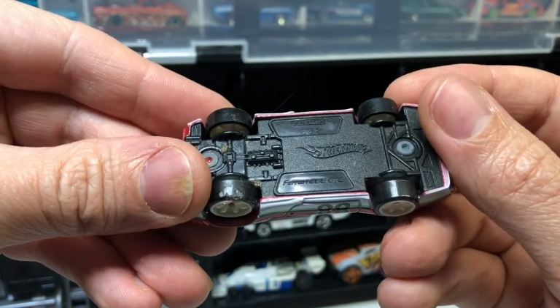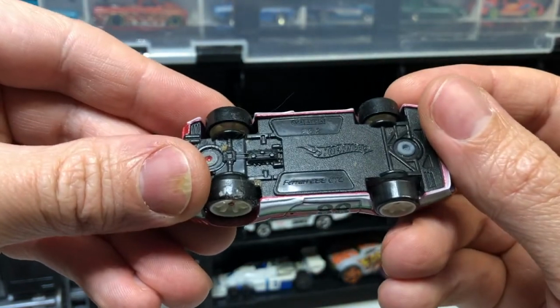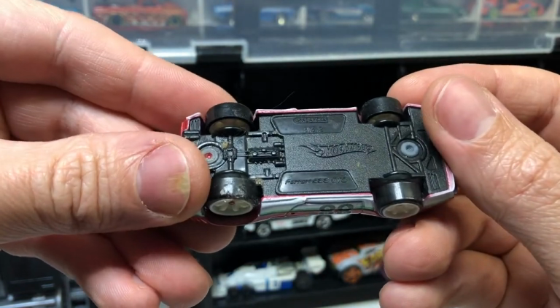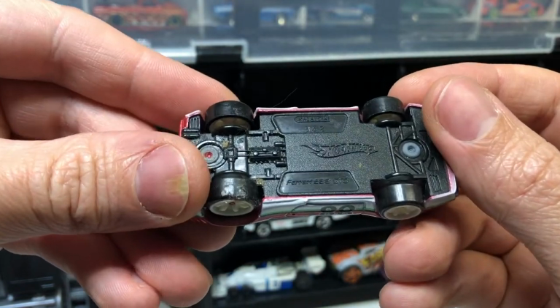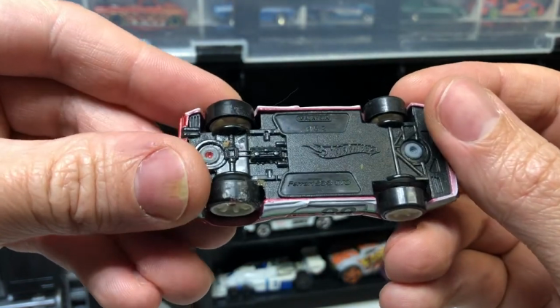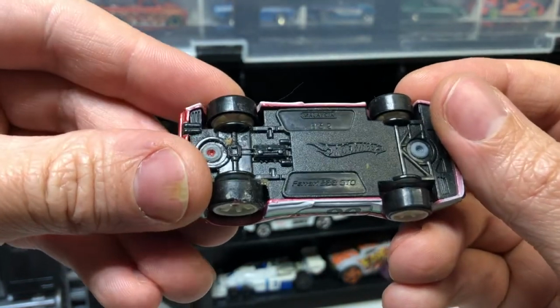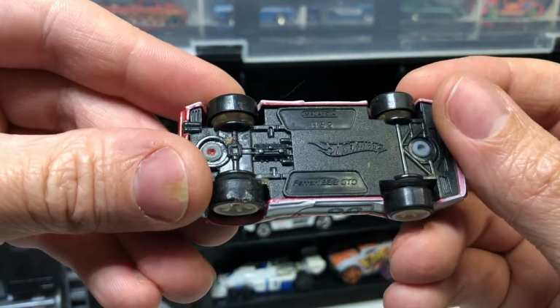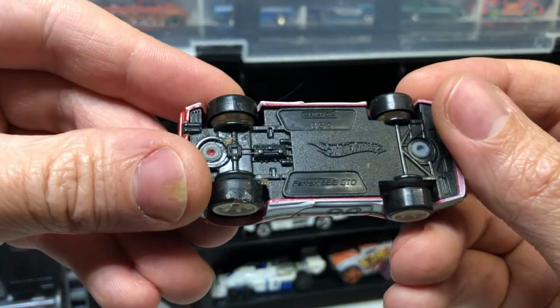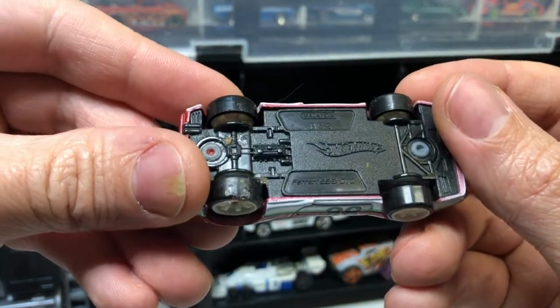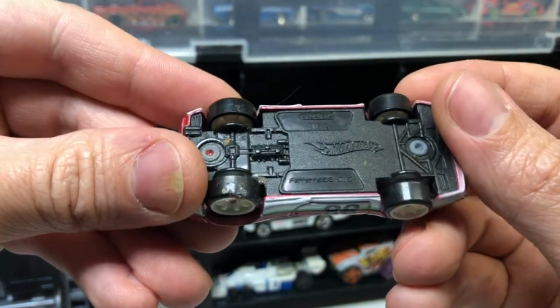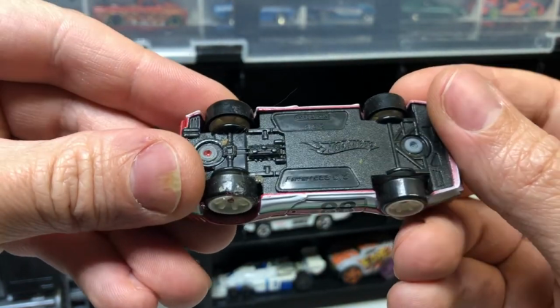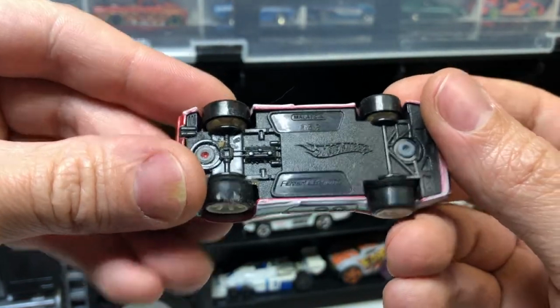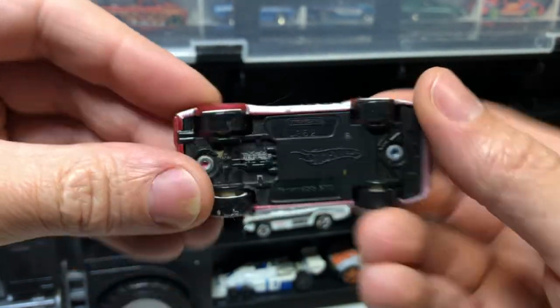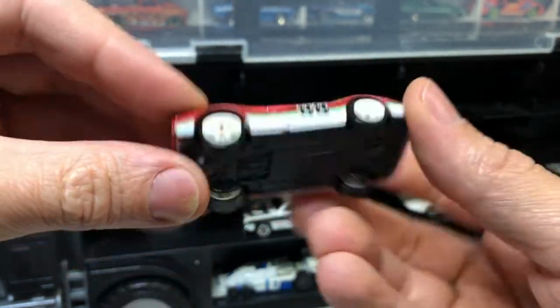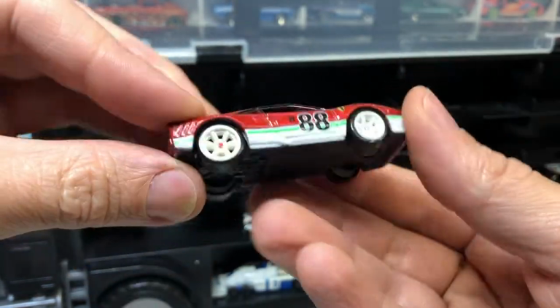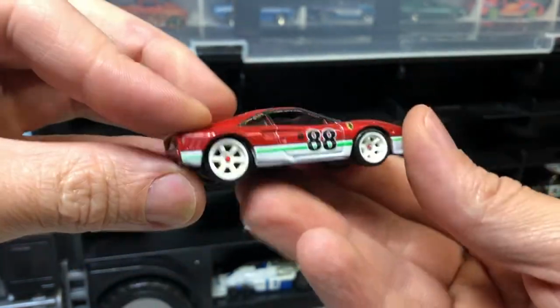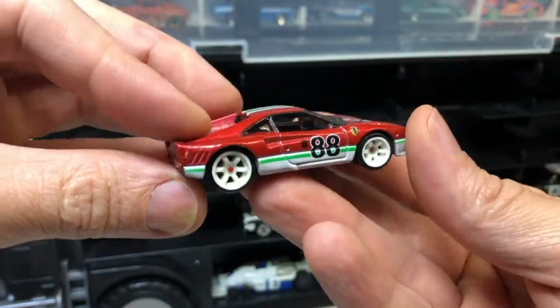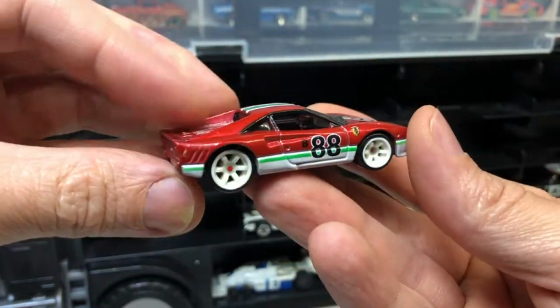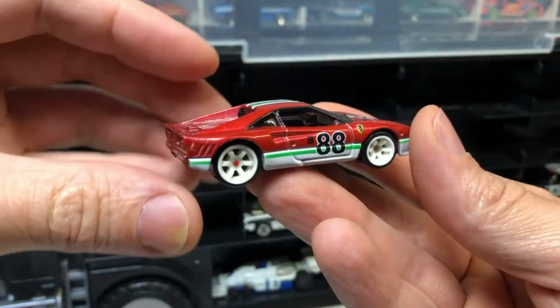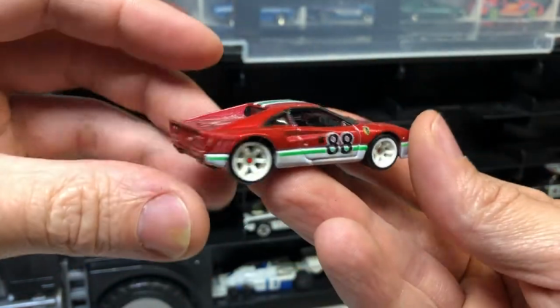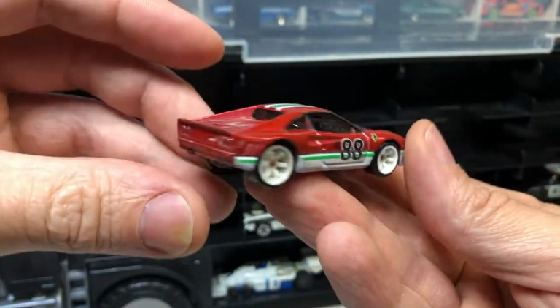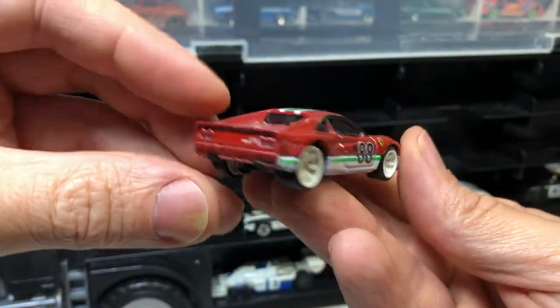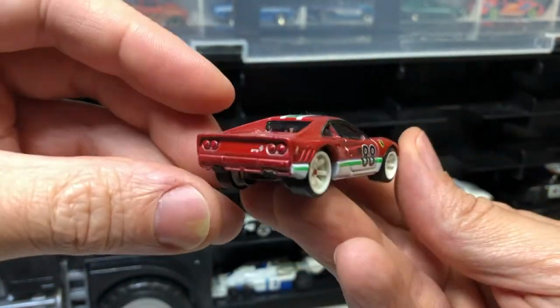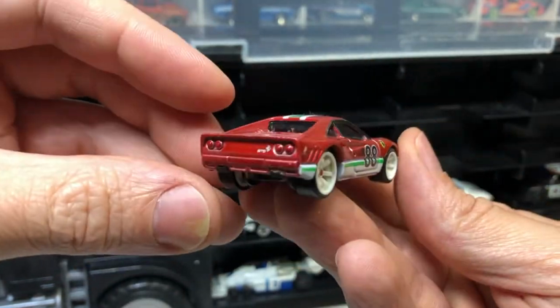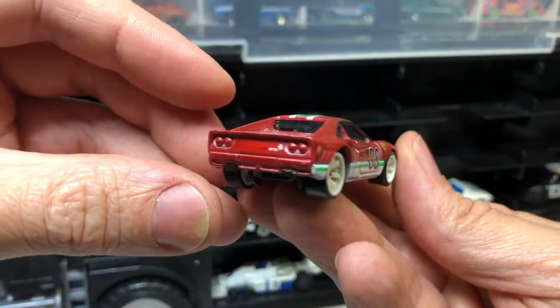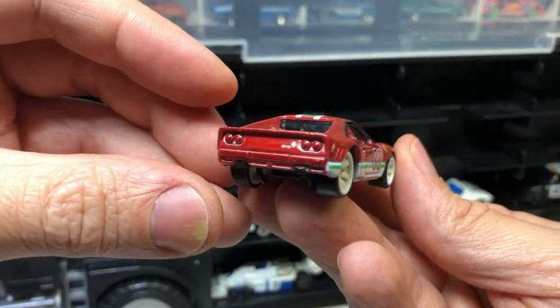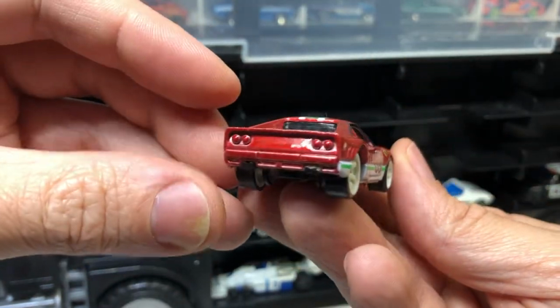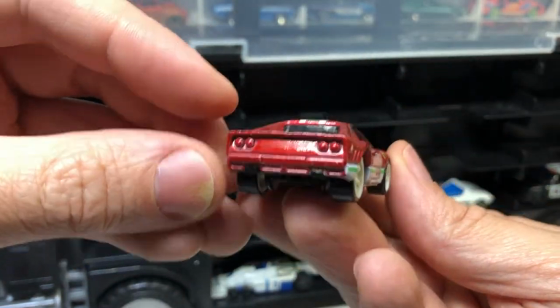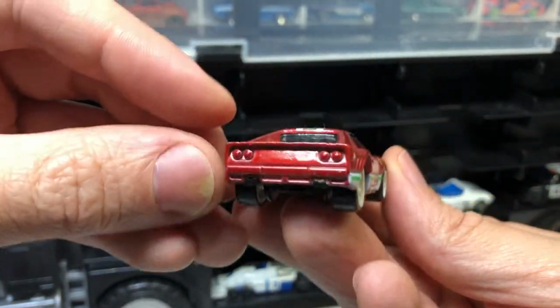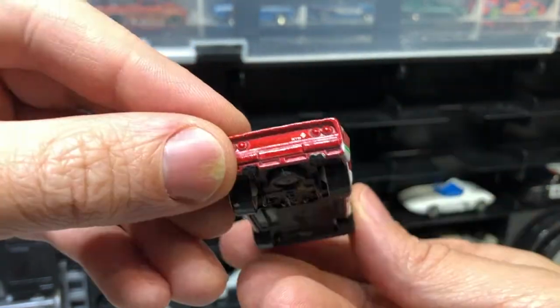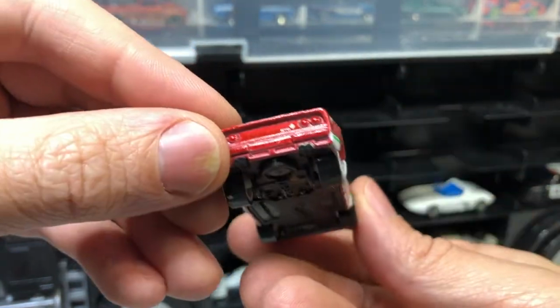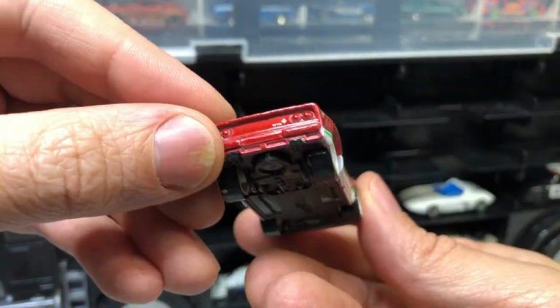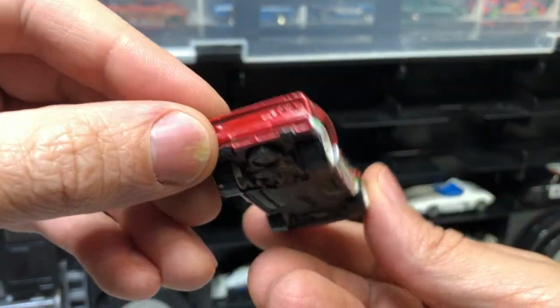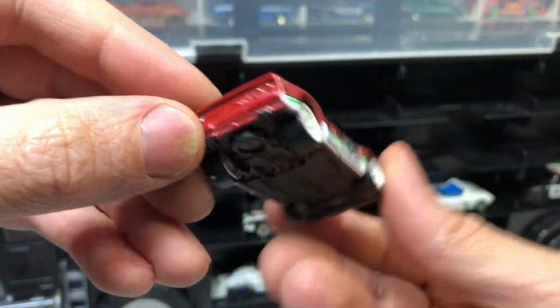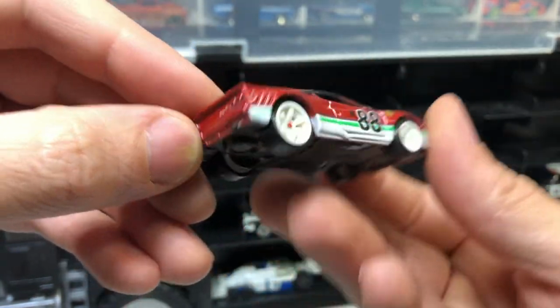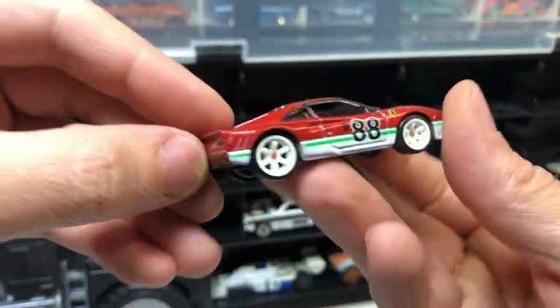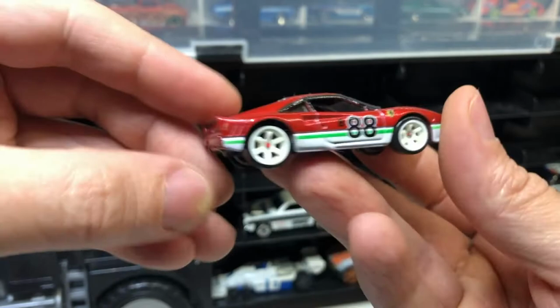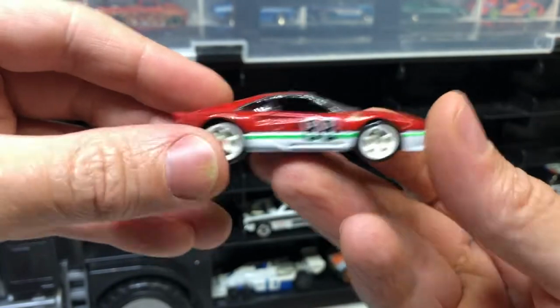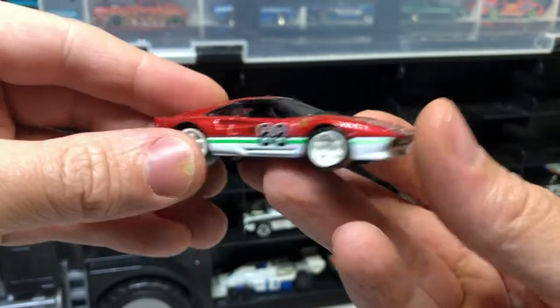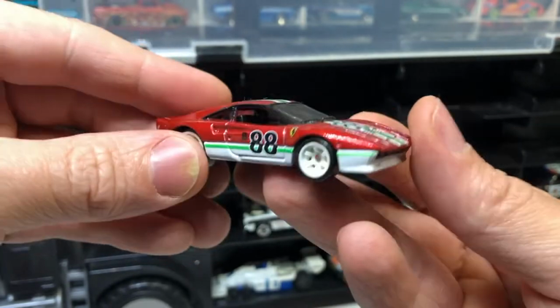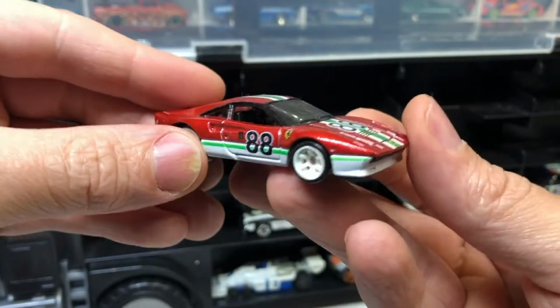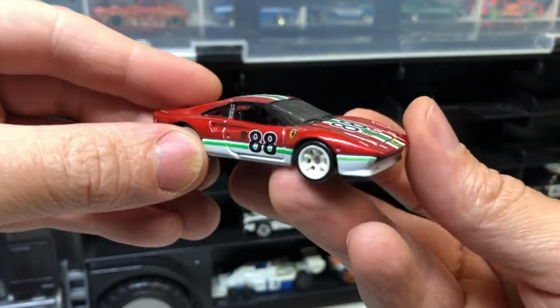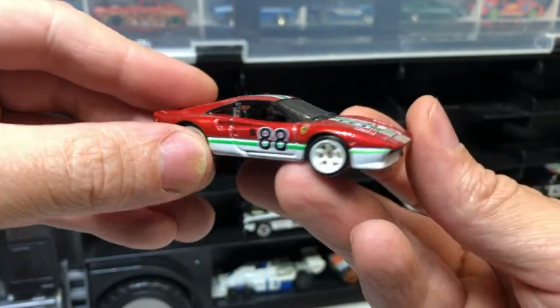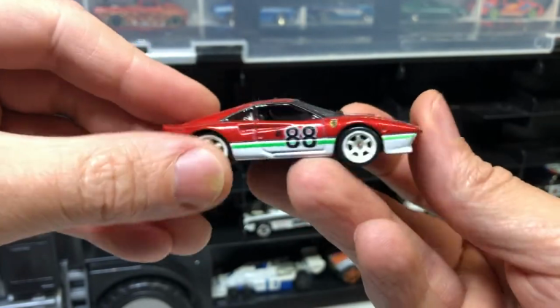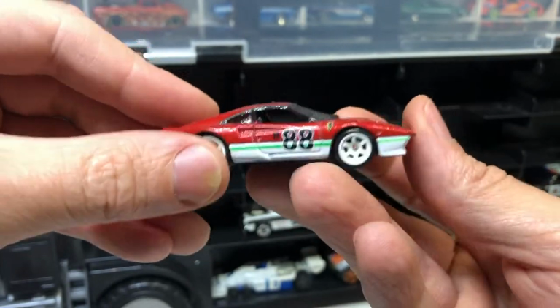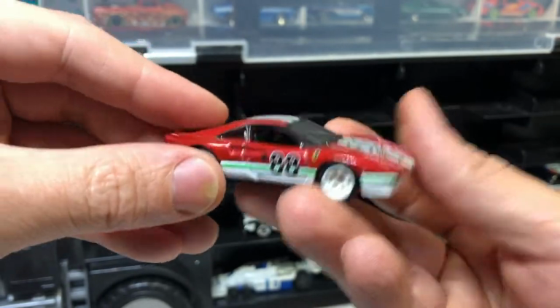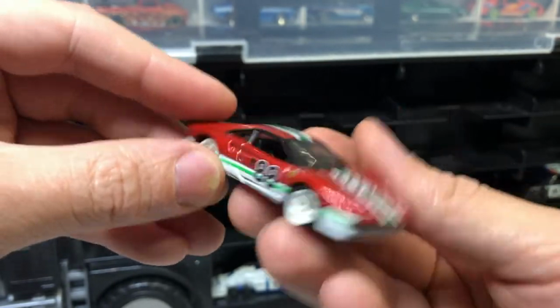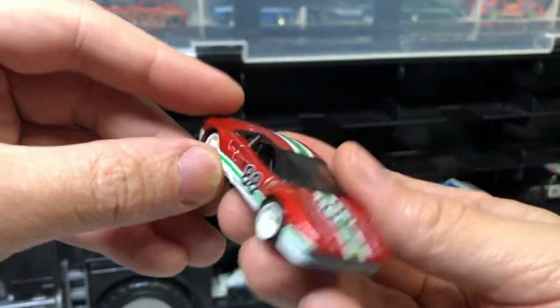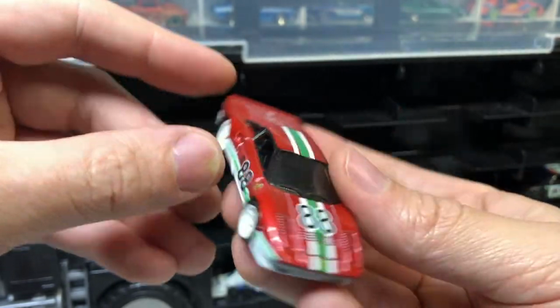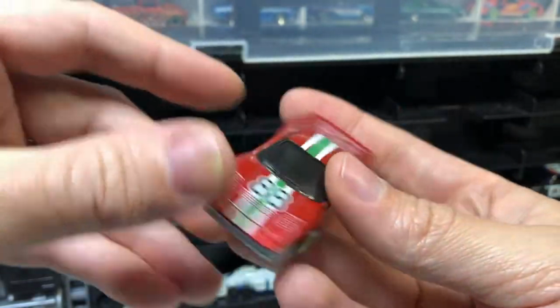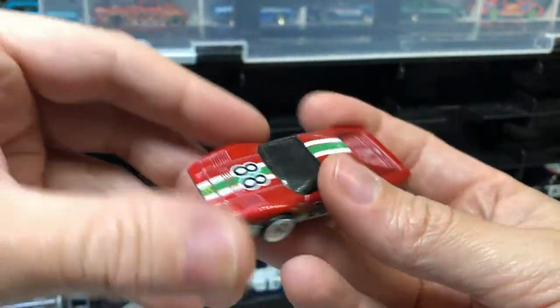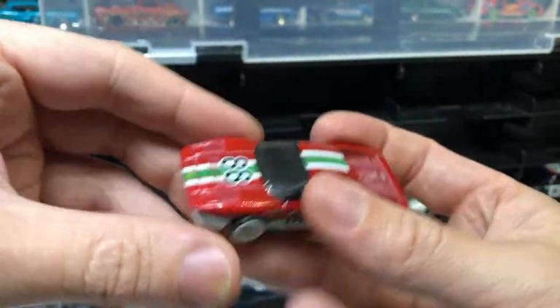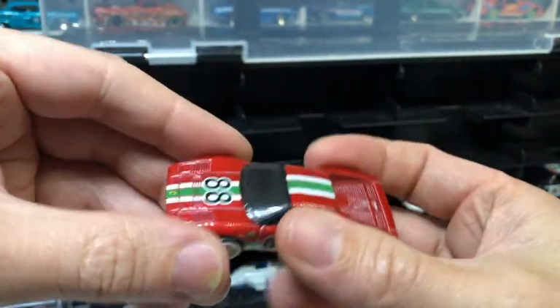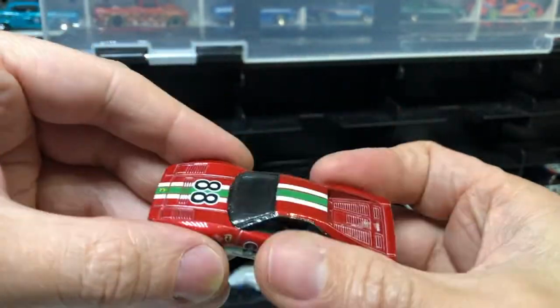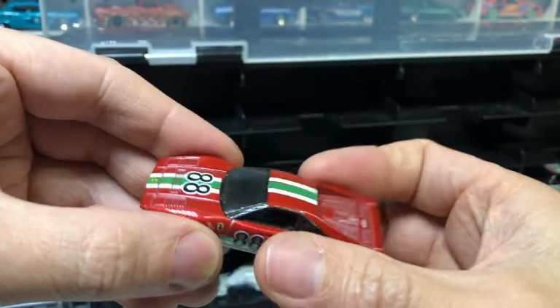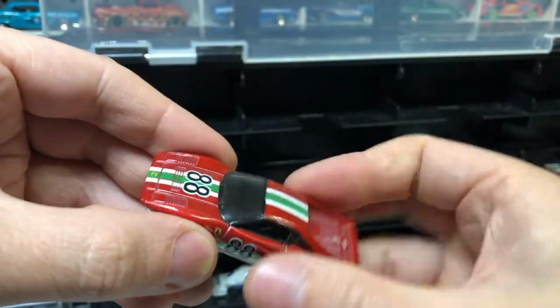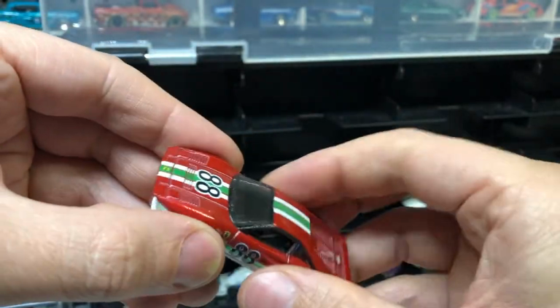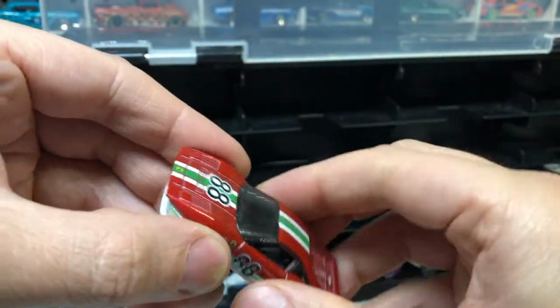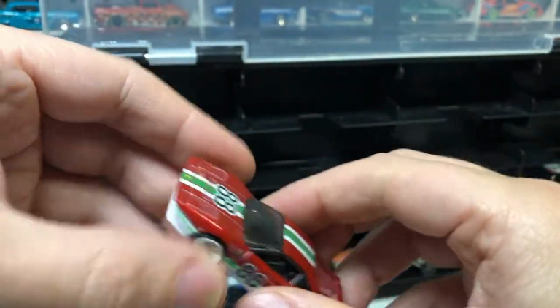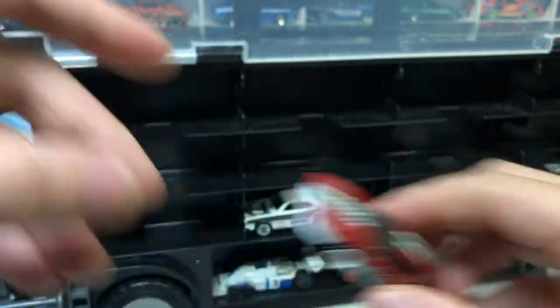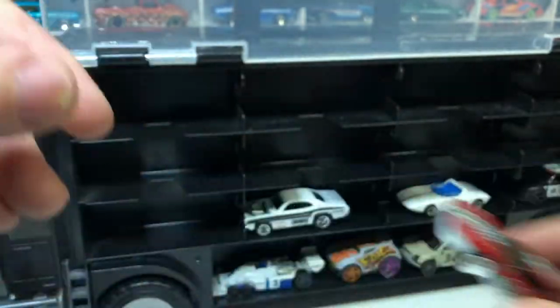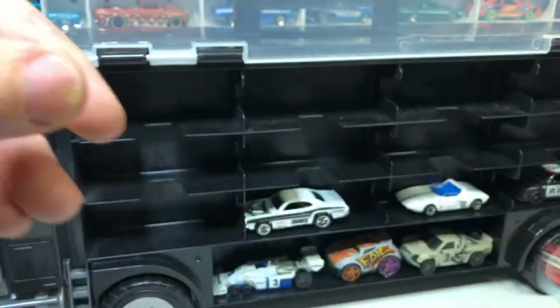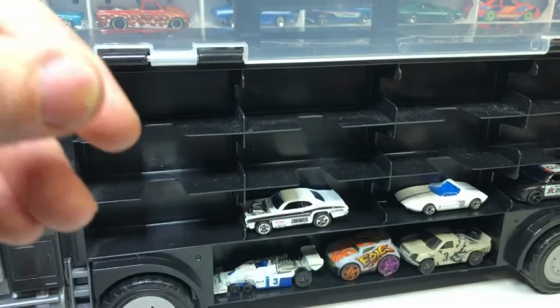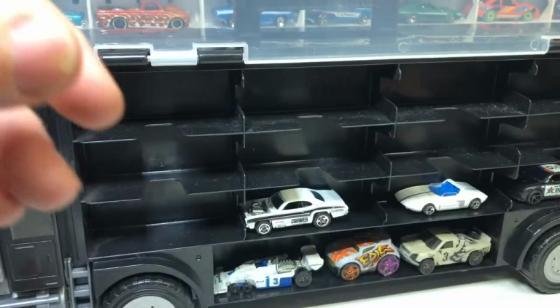Ferrari 288 GTO — that is awesome. I don't think I've had any Ferraris in my collection up until this haul.